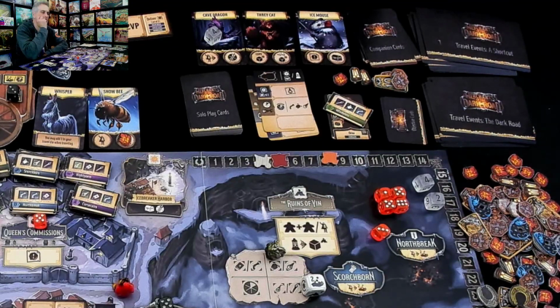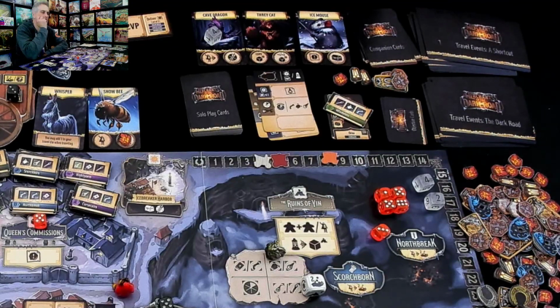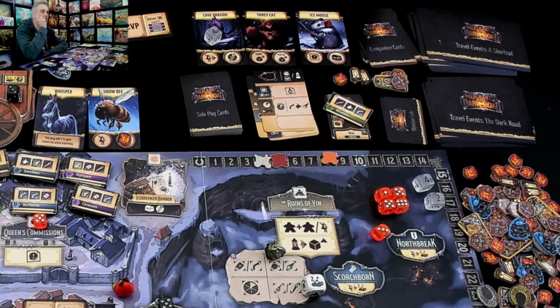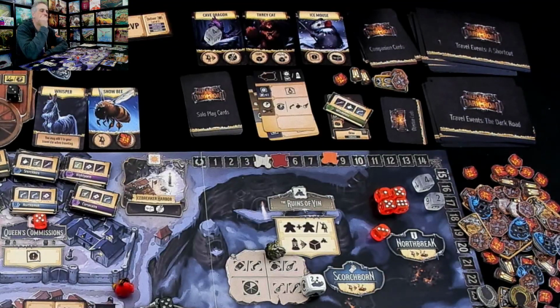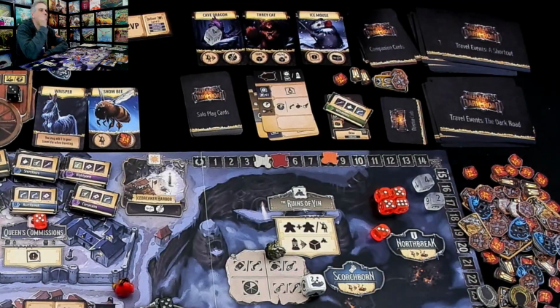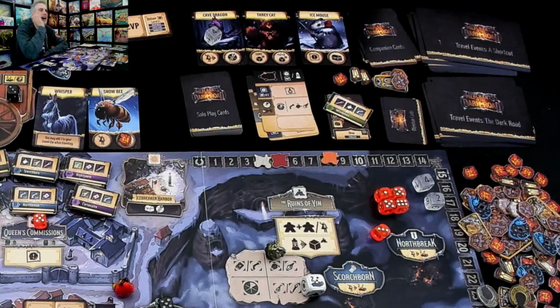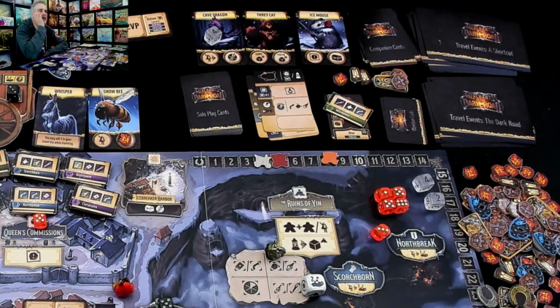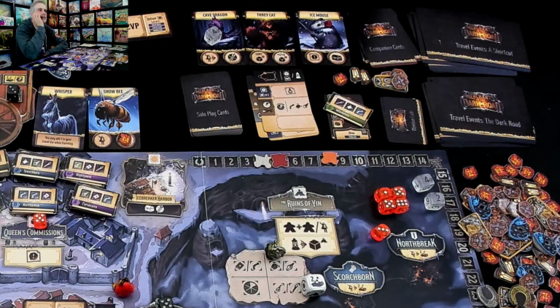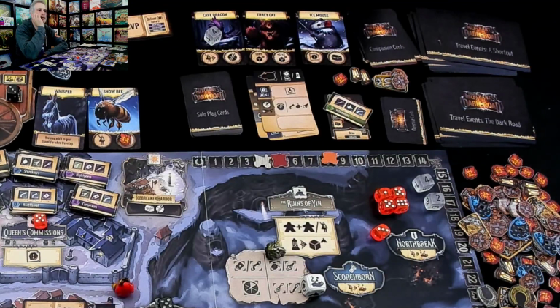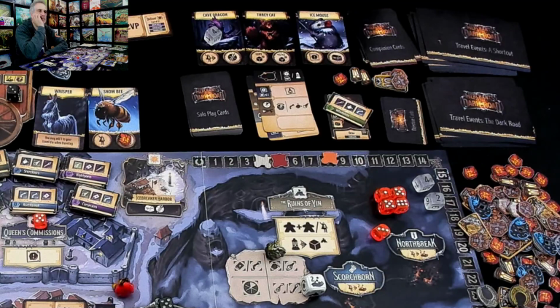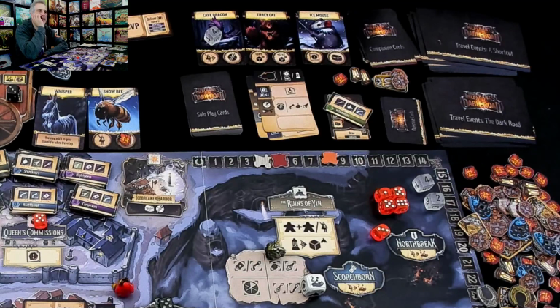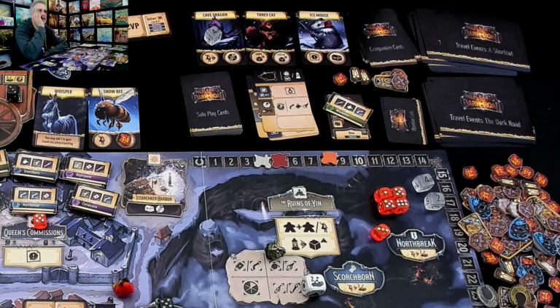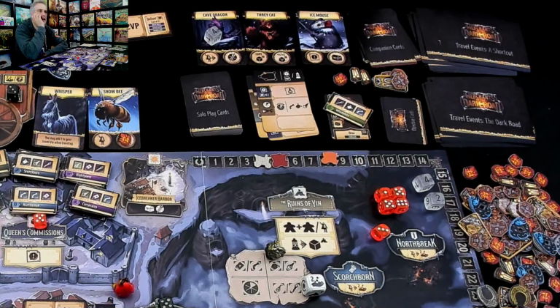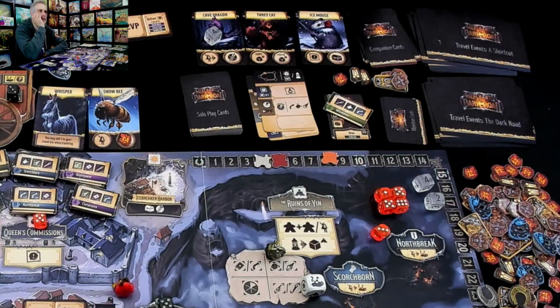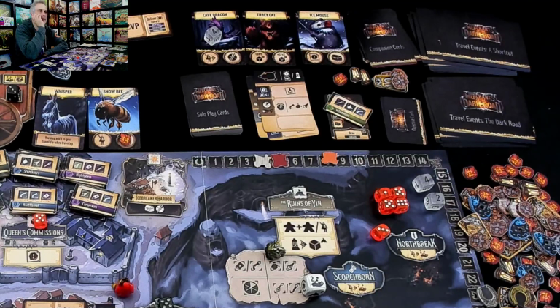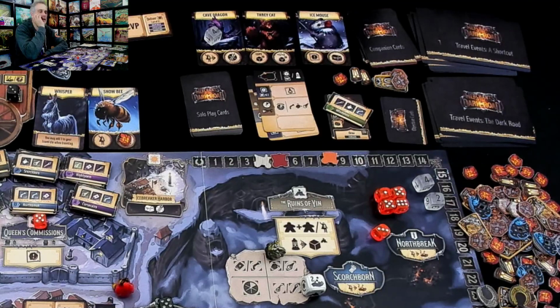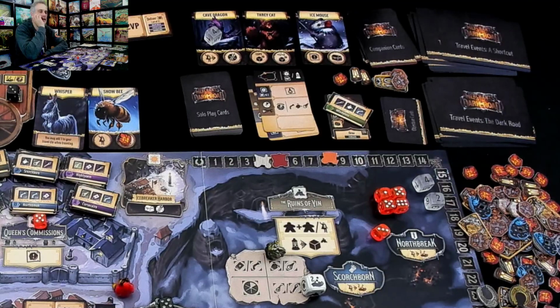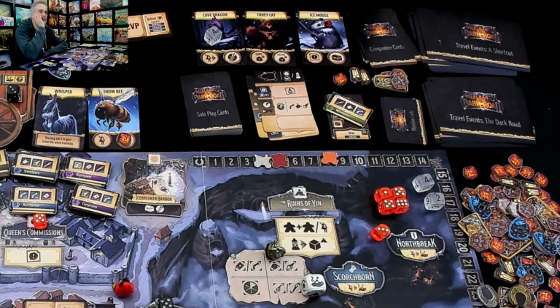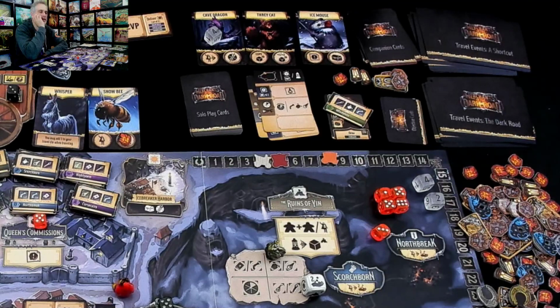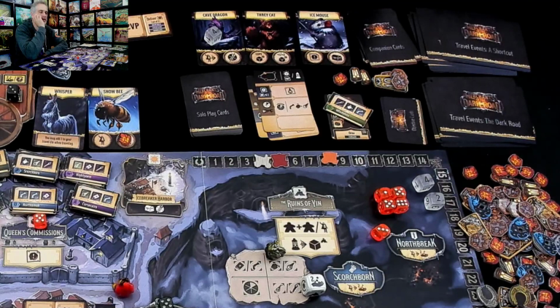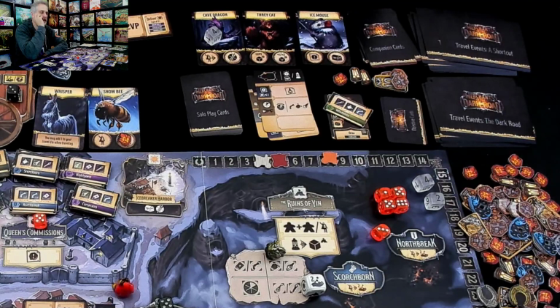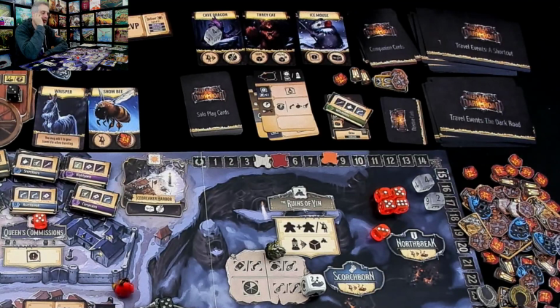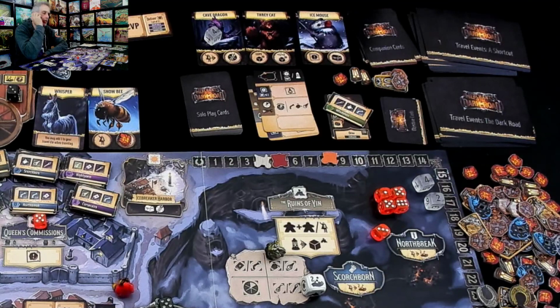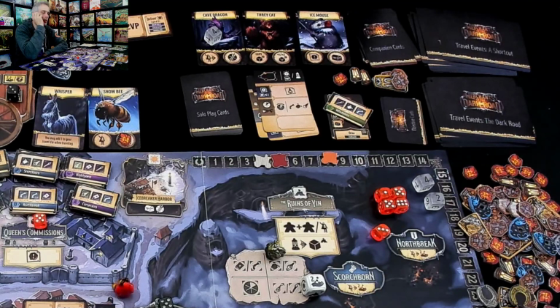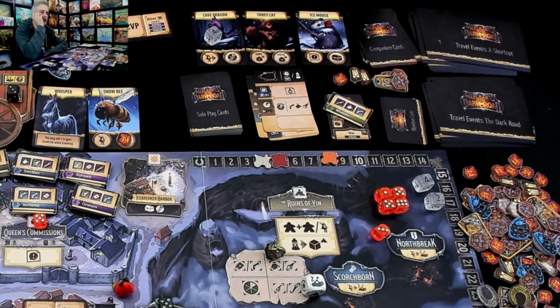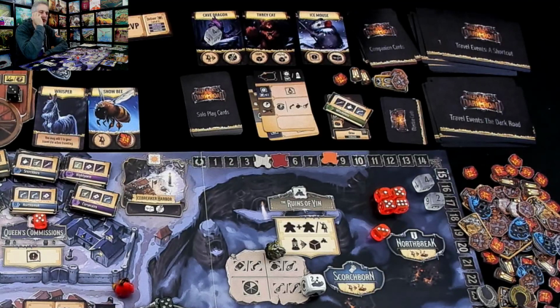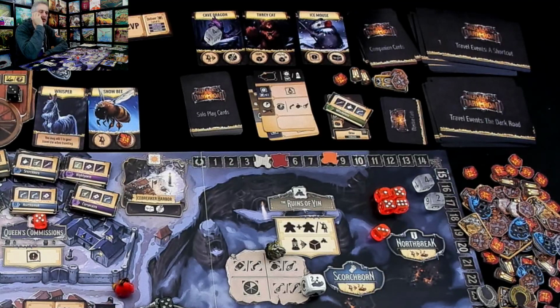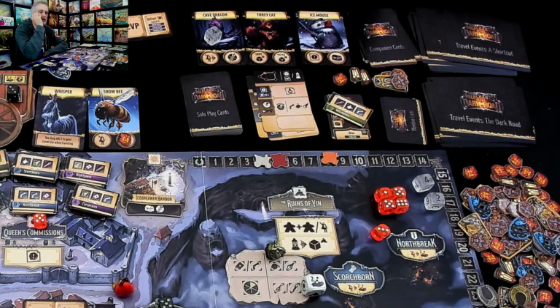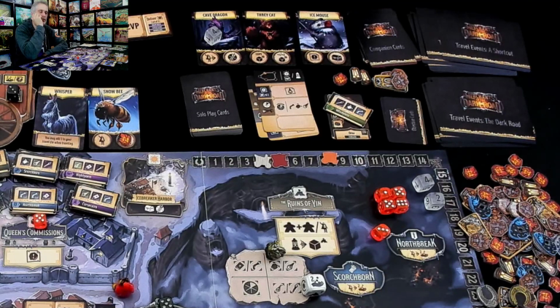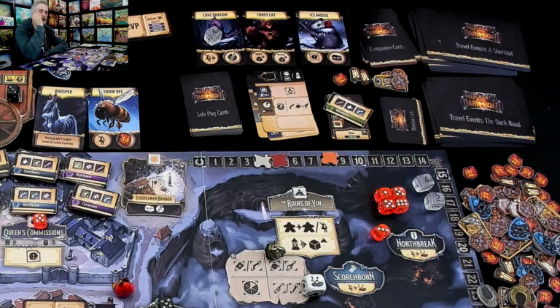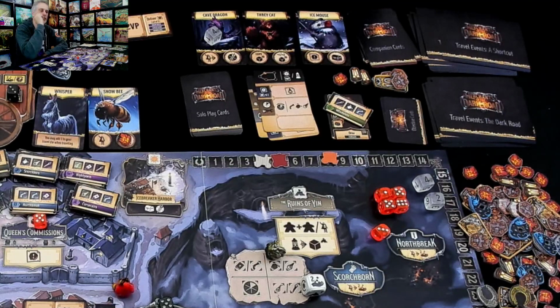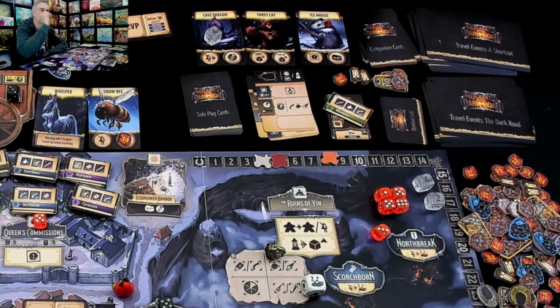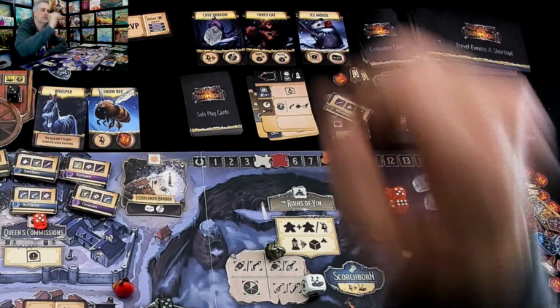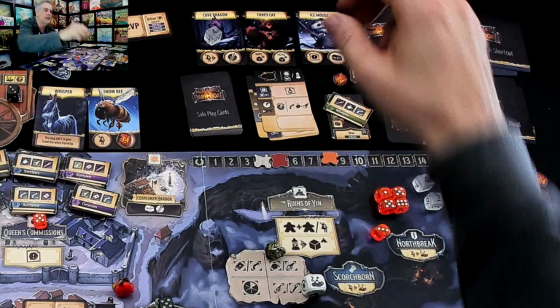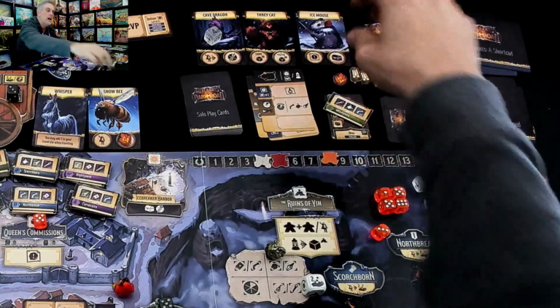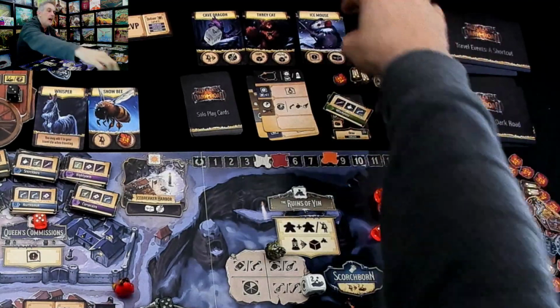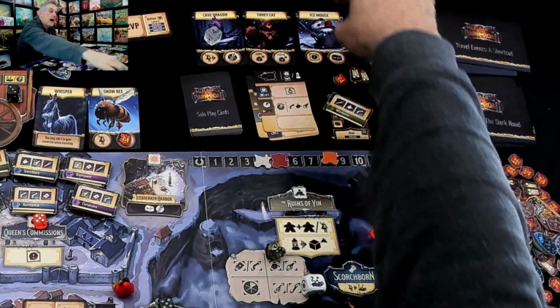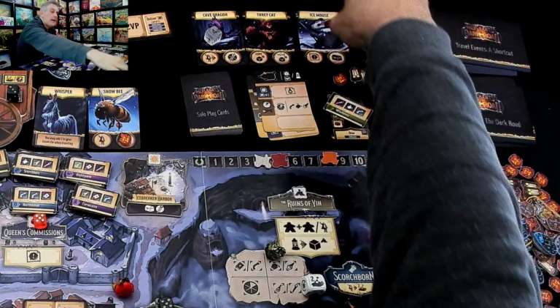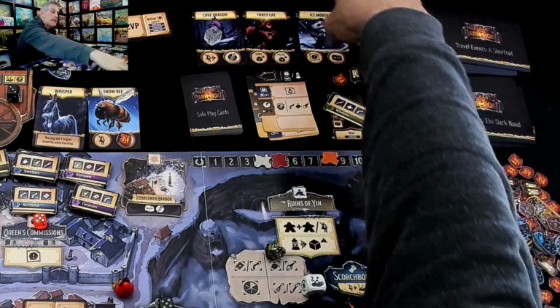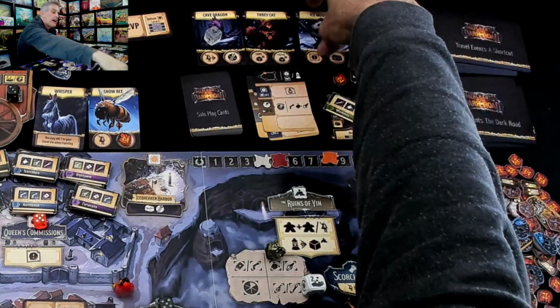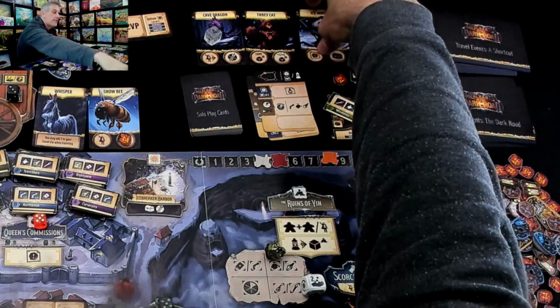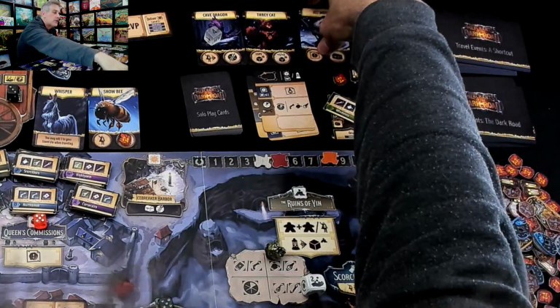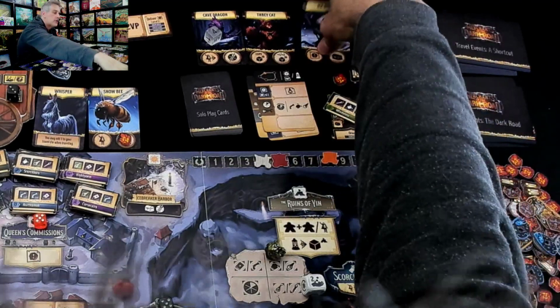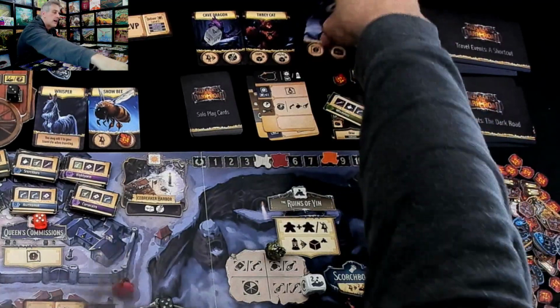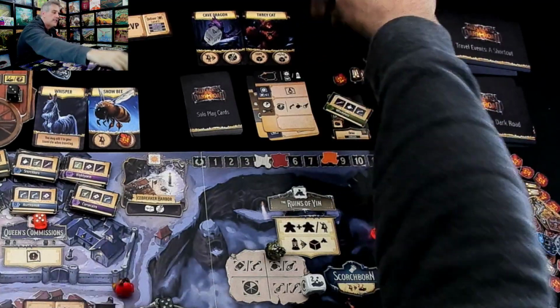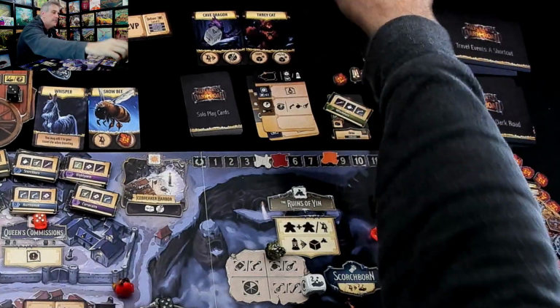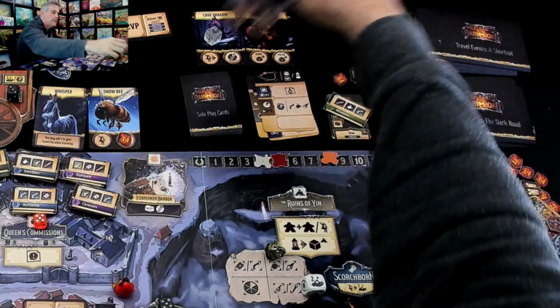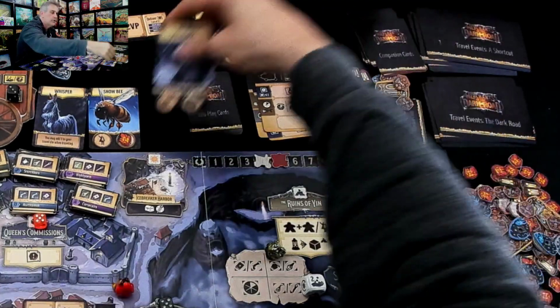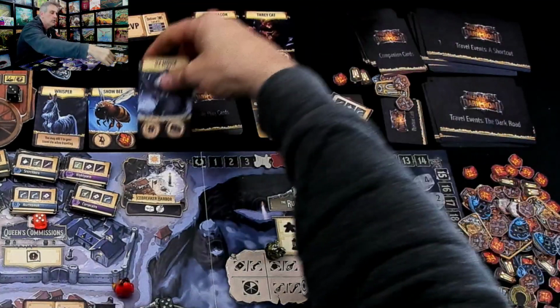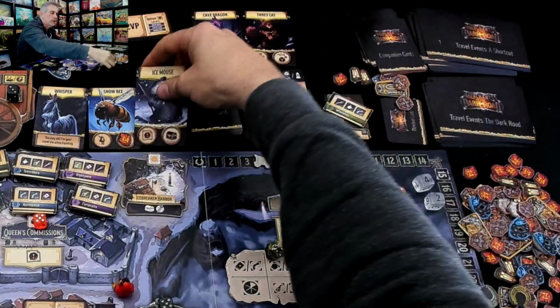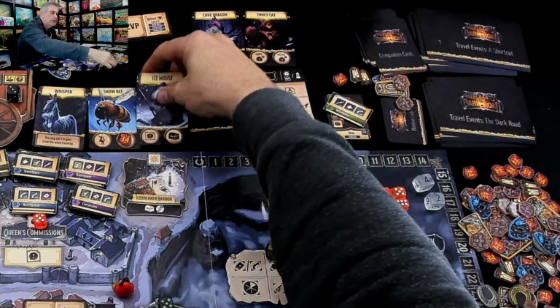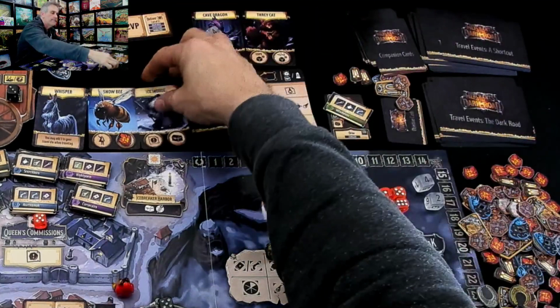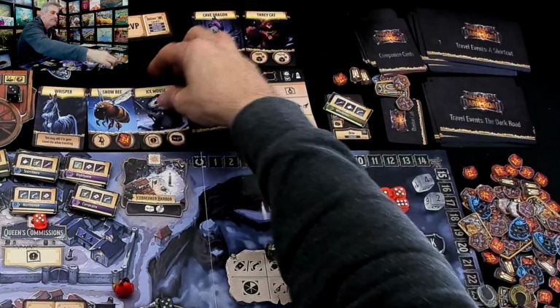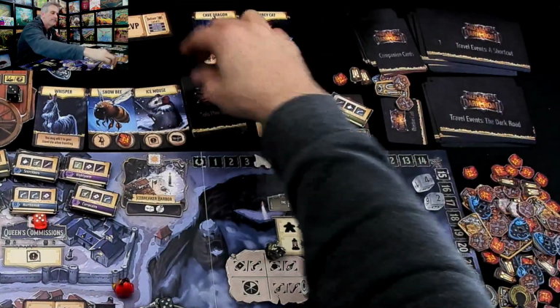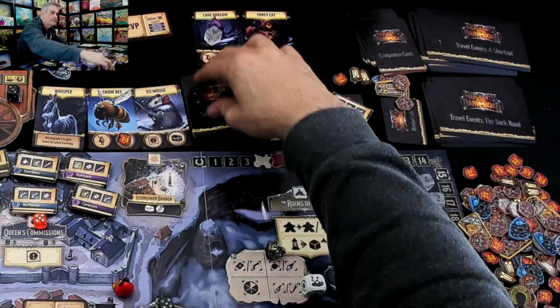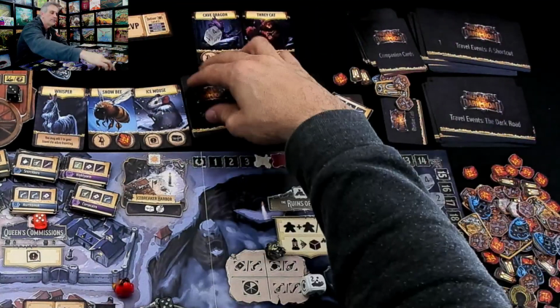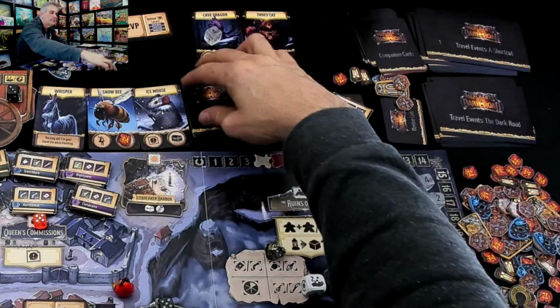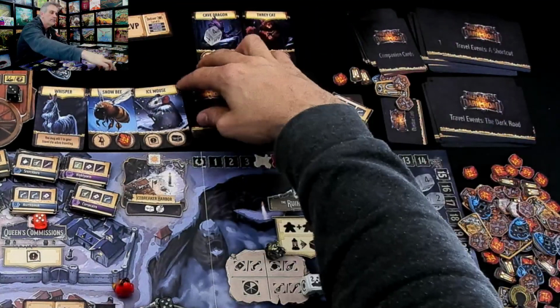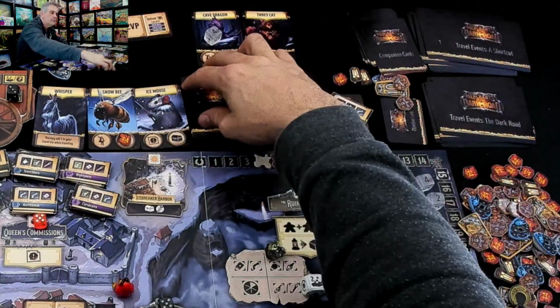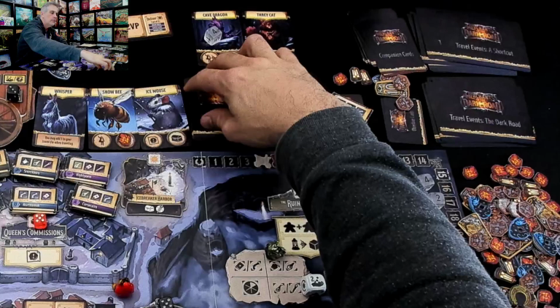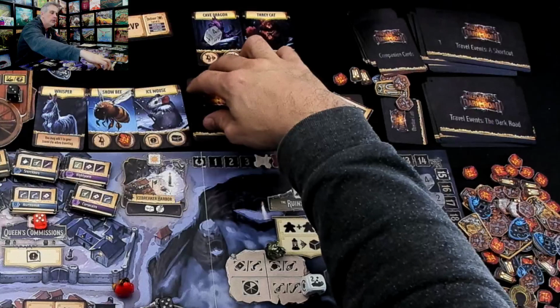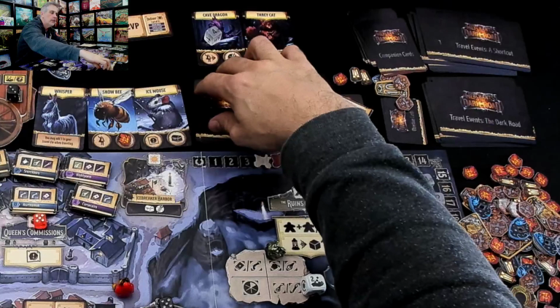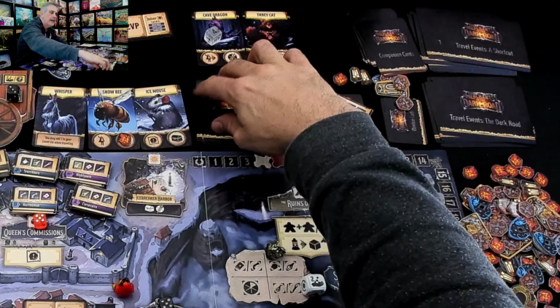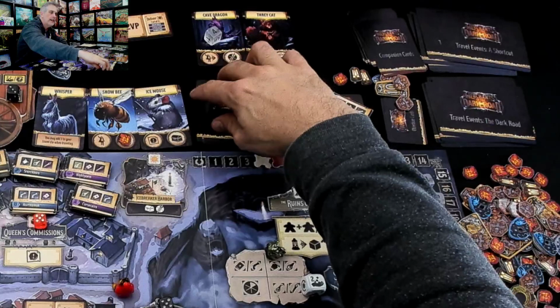This familiar option is just 'pick up a hero or grab any basic good that is for sale.' The Thray Cat is 'copy other dice when you're traveling.' The Ice Mouse is 'get commissions and items.' I hate spending a whole turn just to get one commission. I'm going to have Mr. Icy Mouse join.